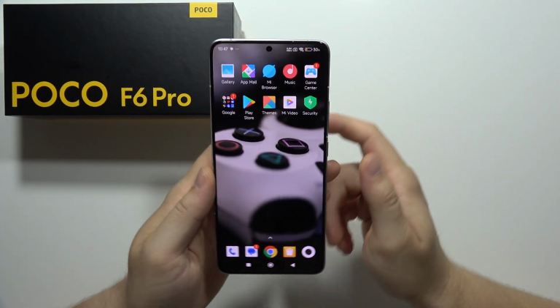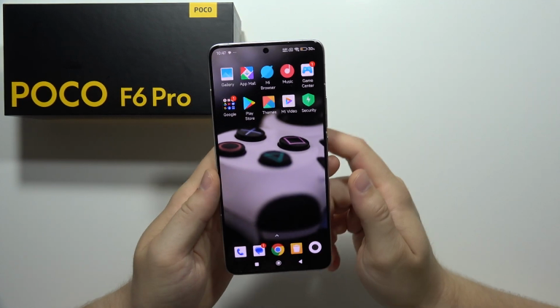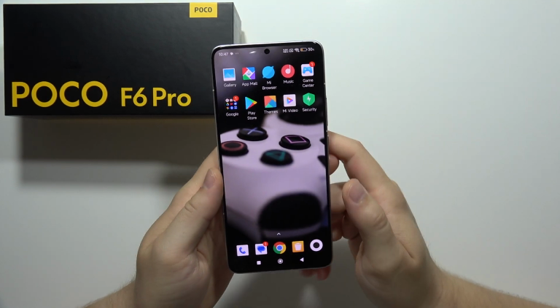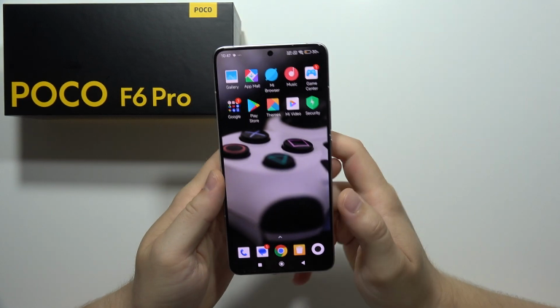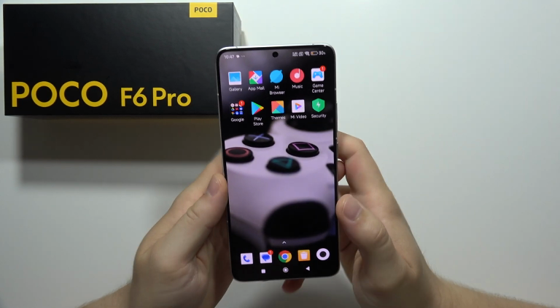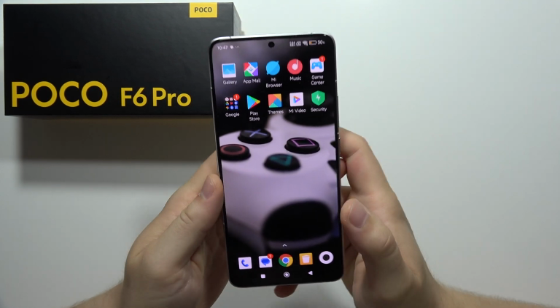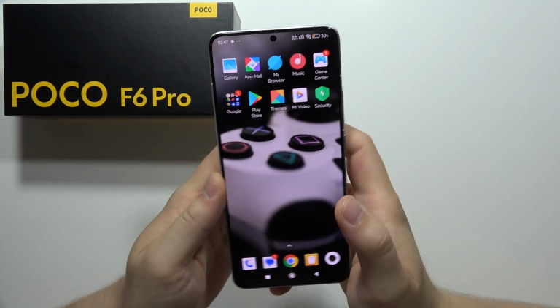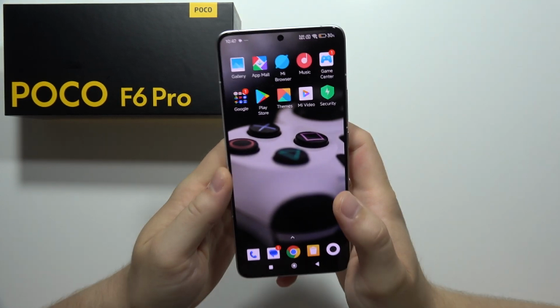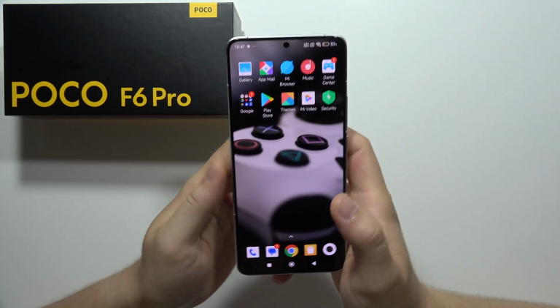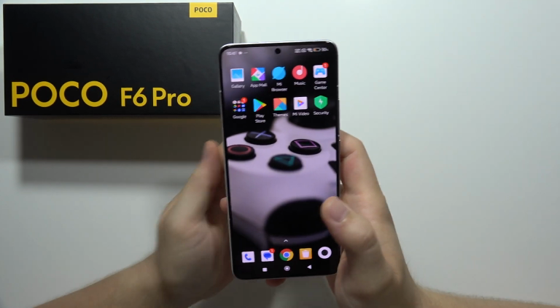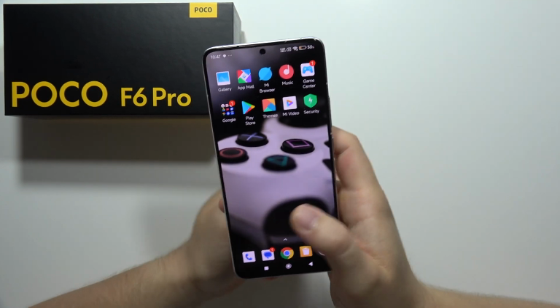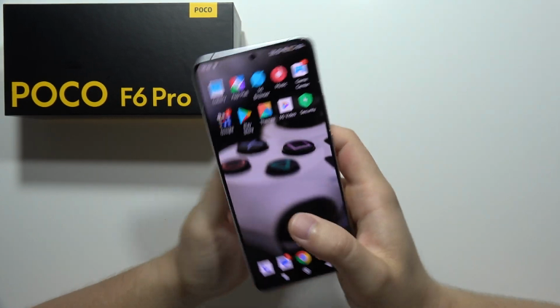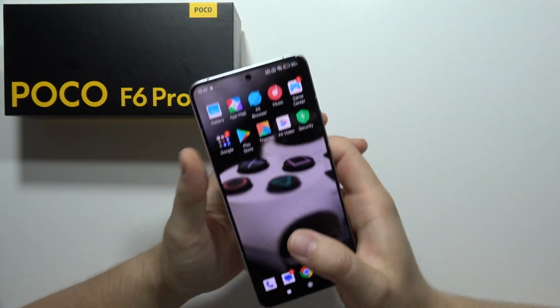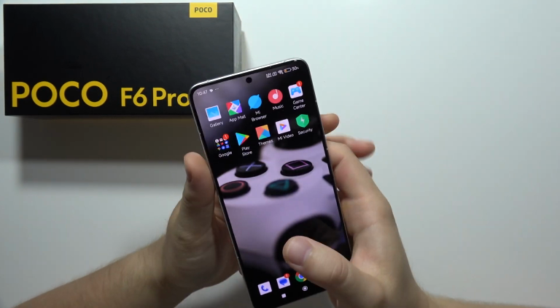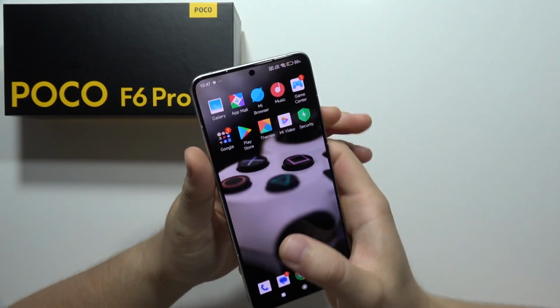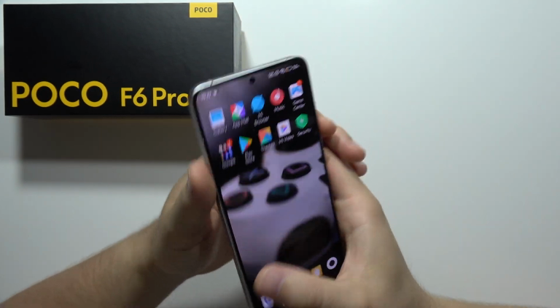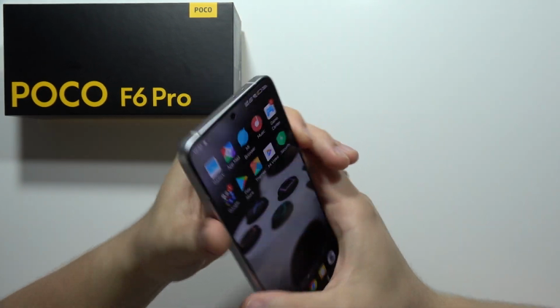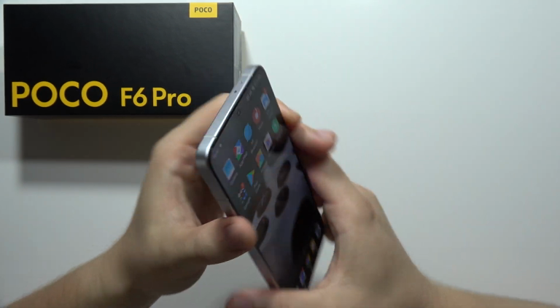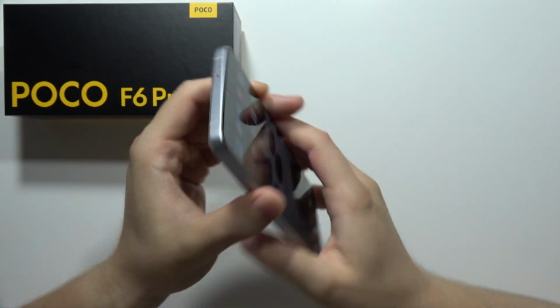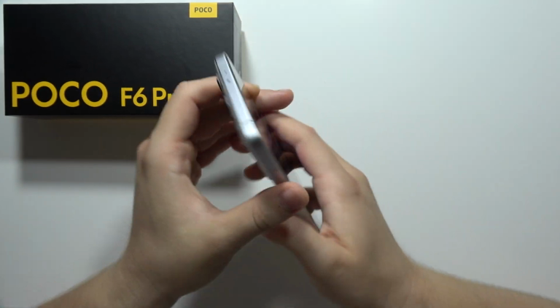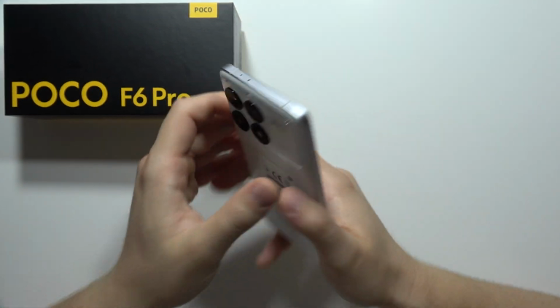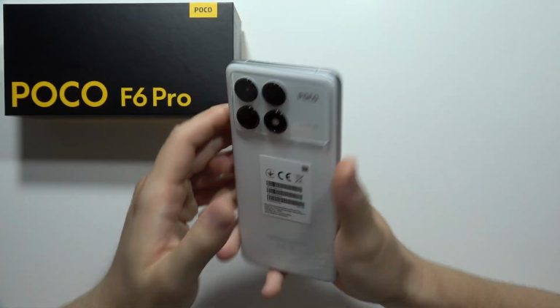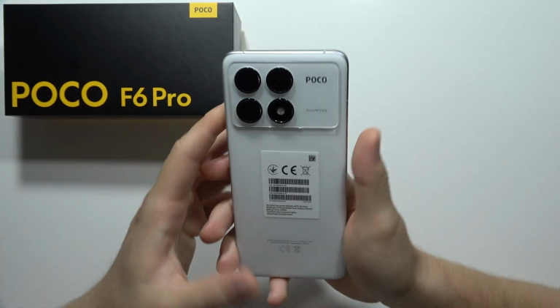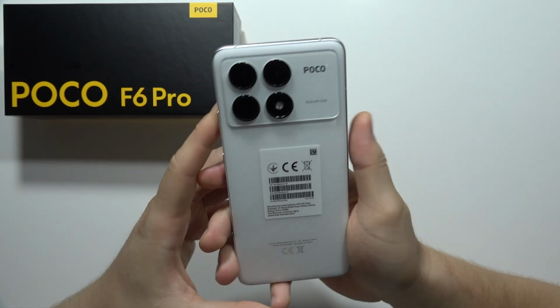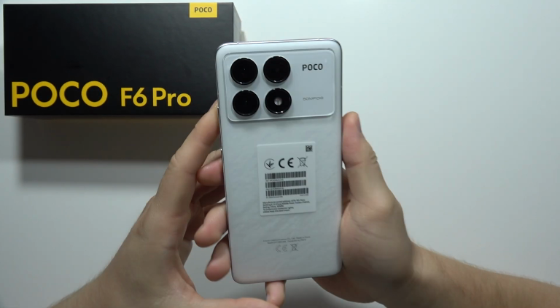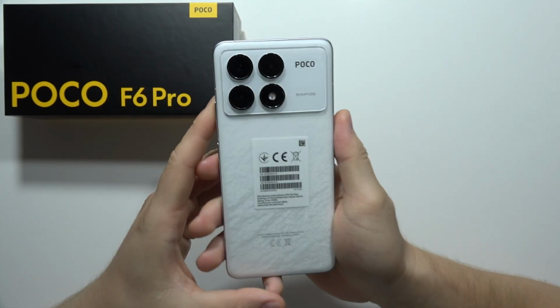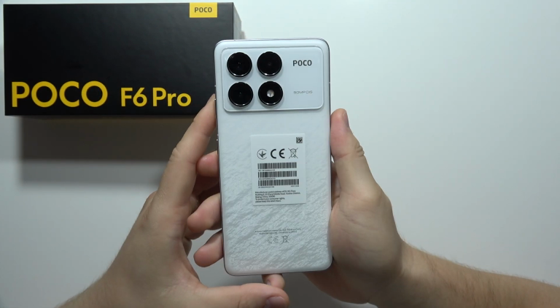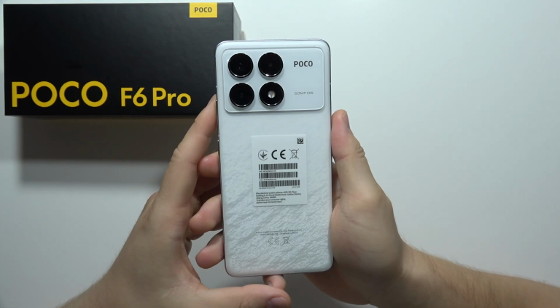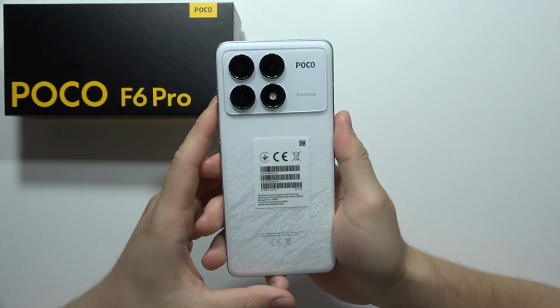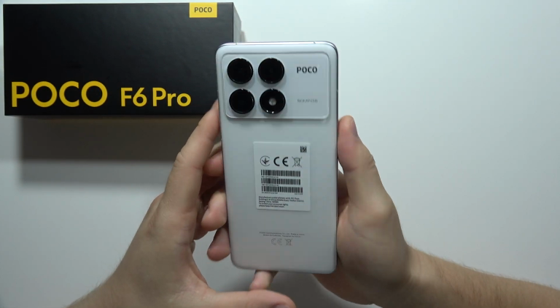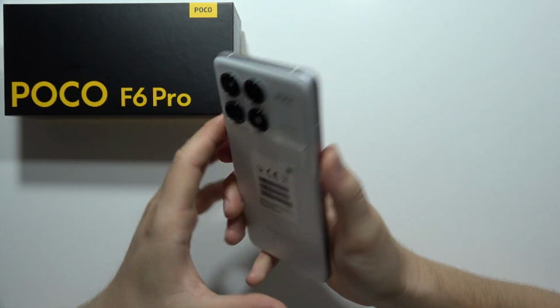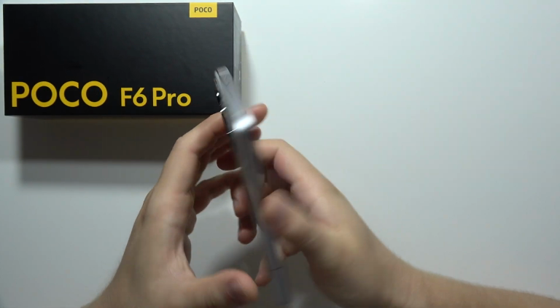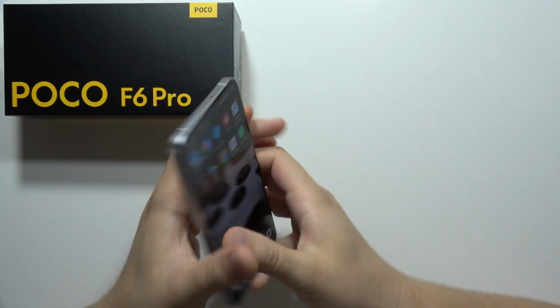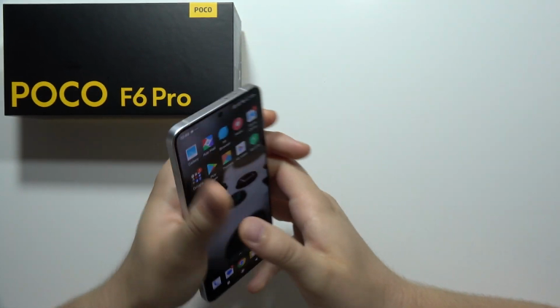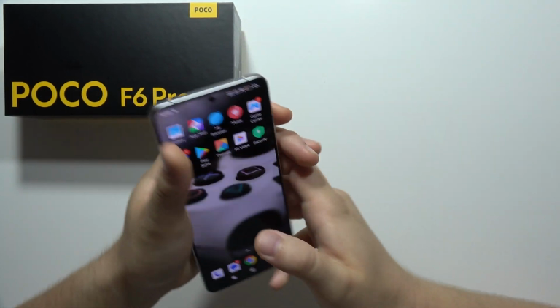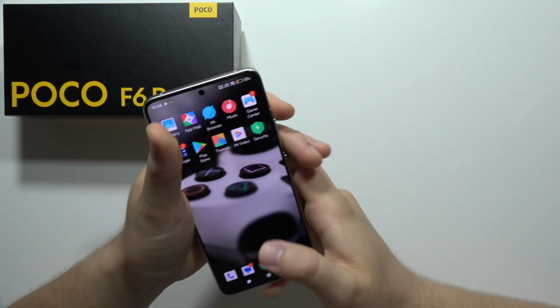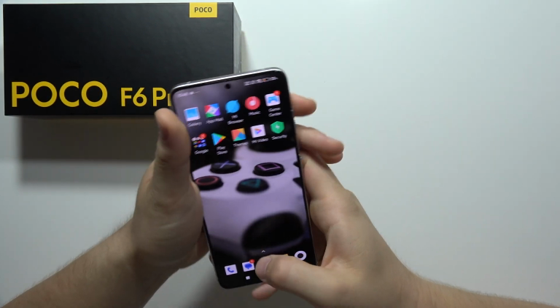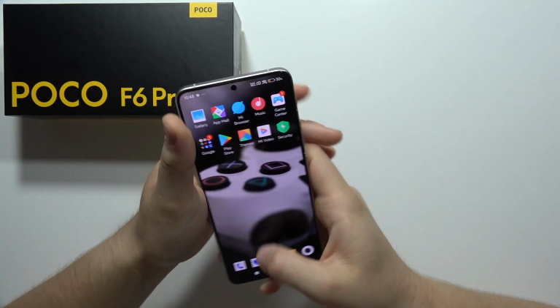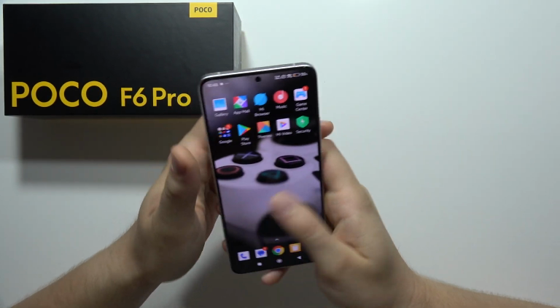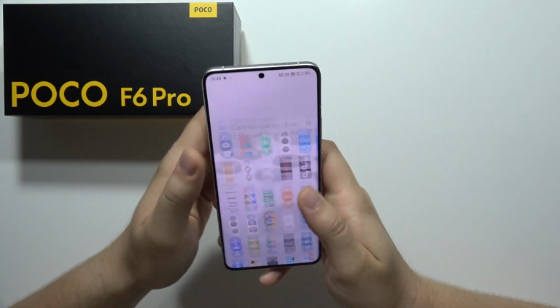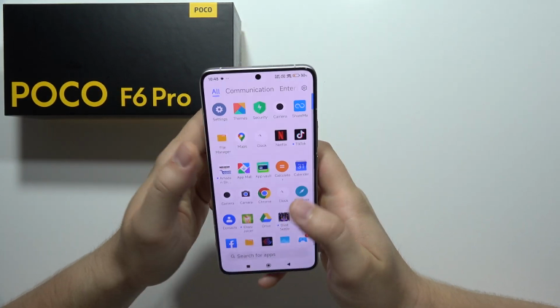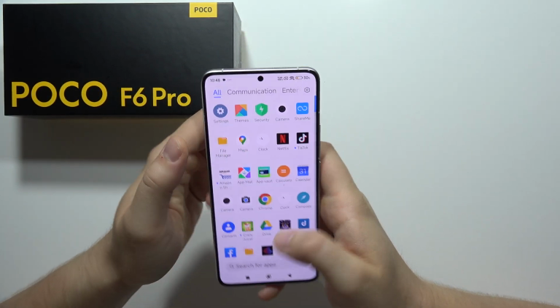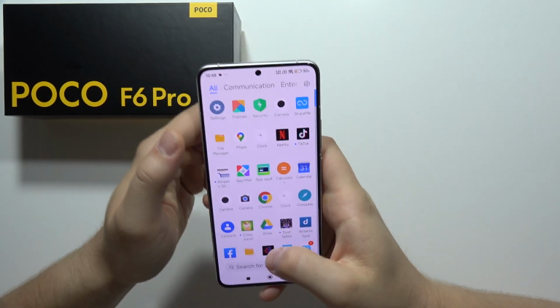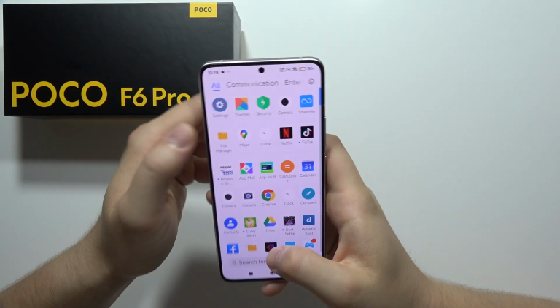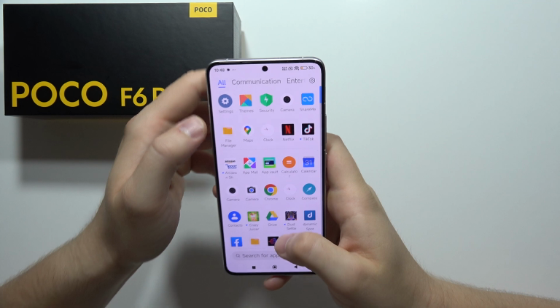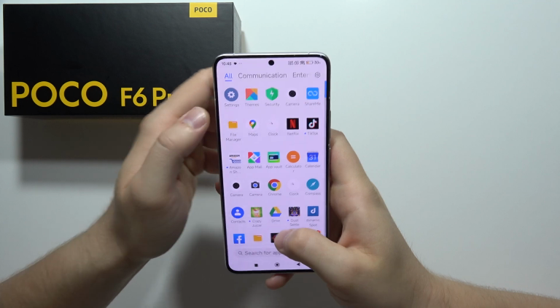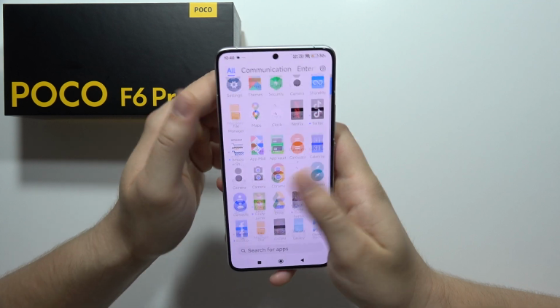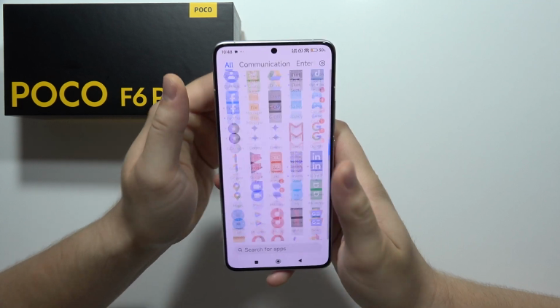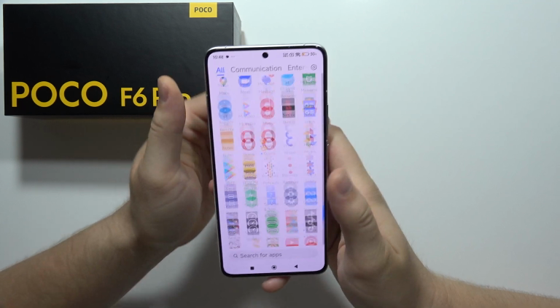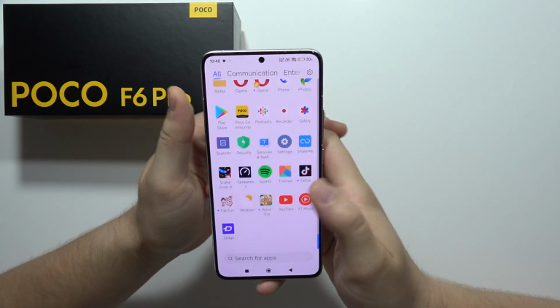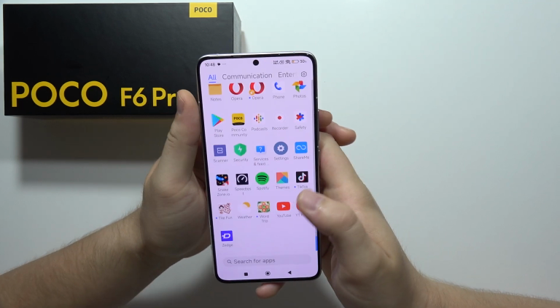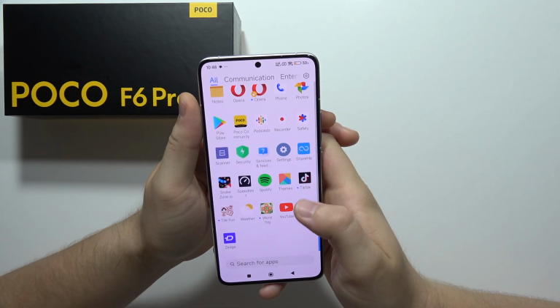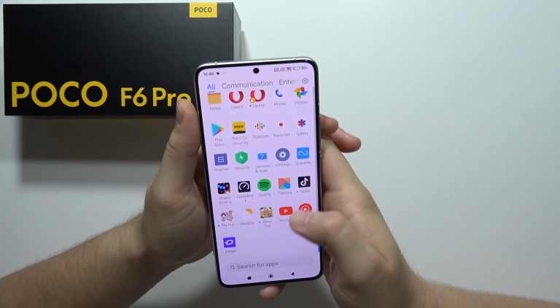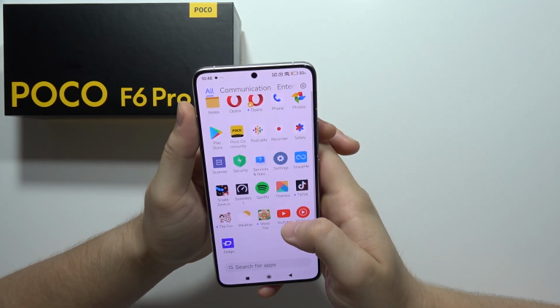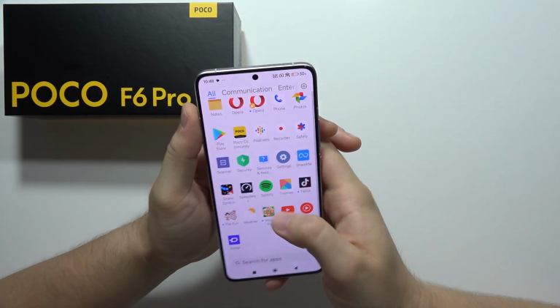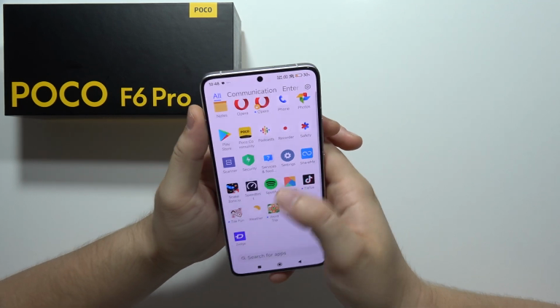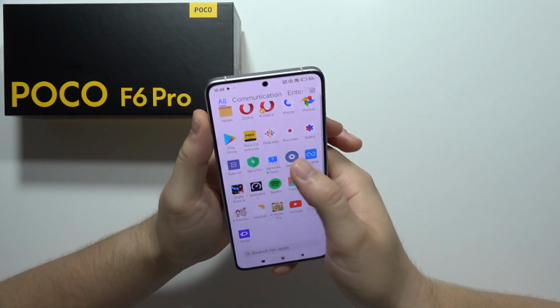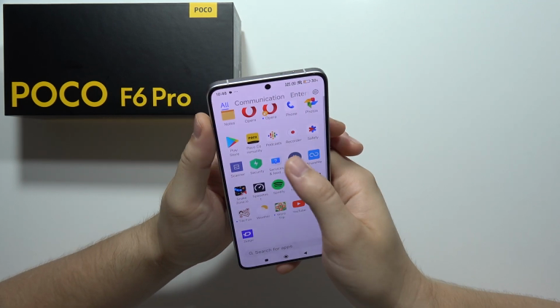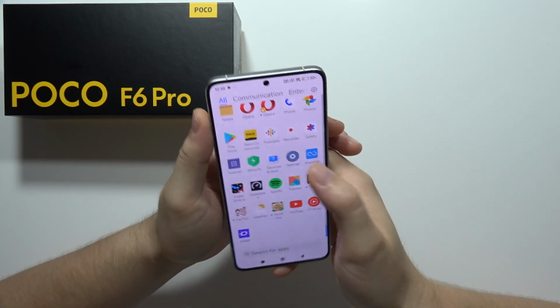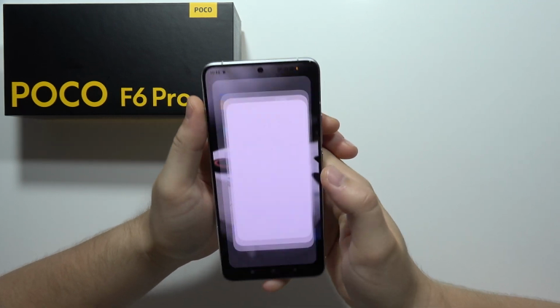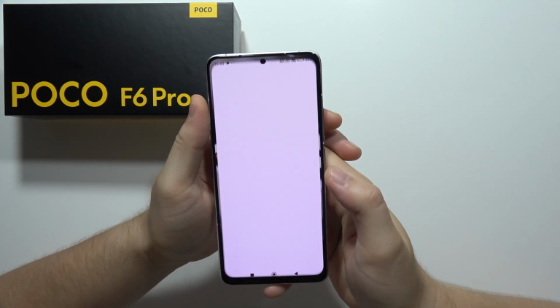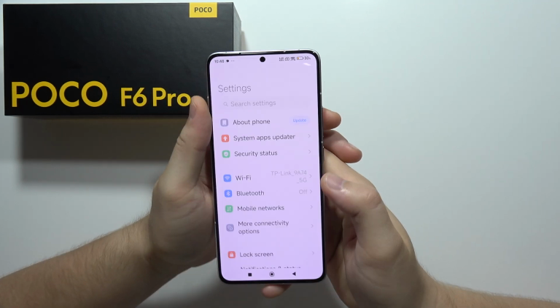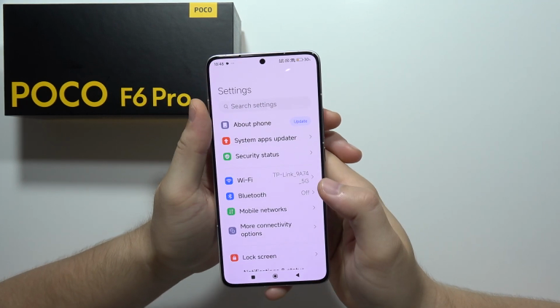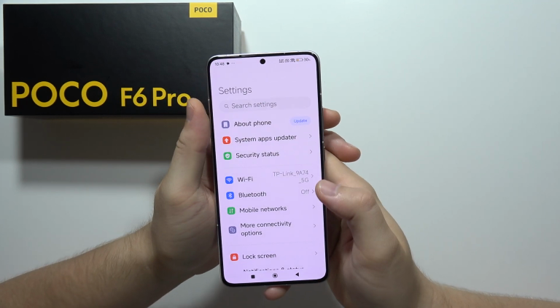Let me show you 25 amazing tips for POCO F6 Pro. We are starting from the settings.